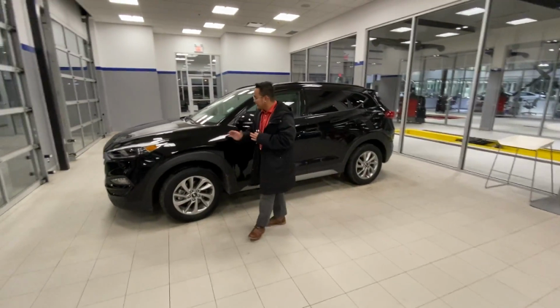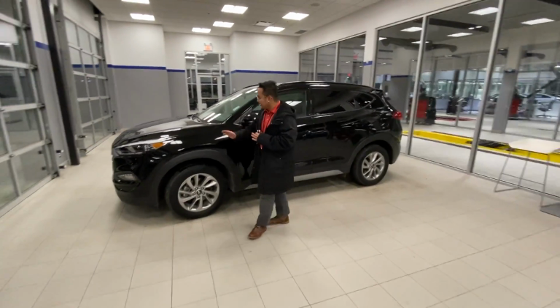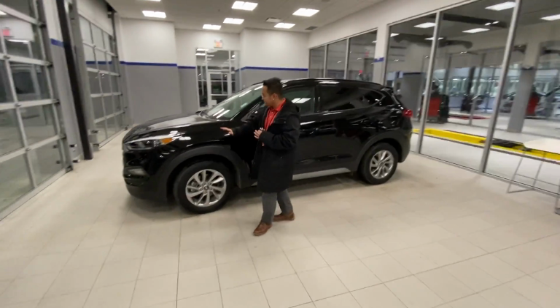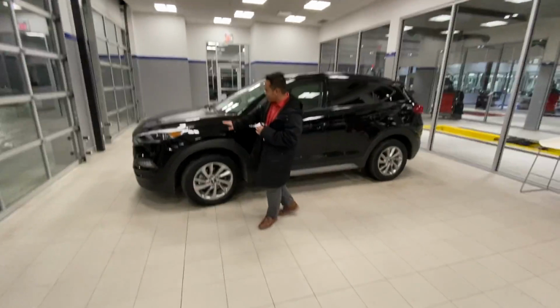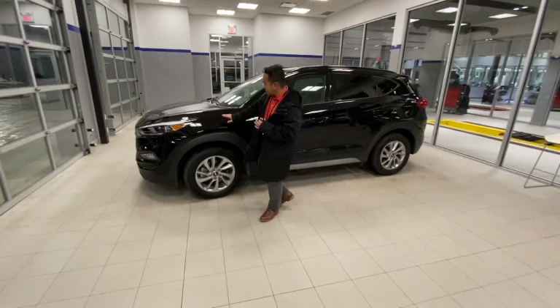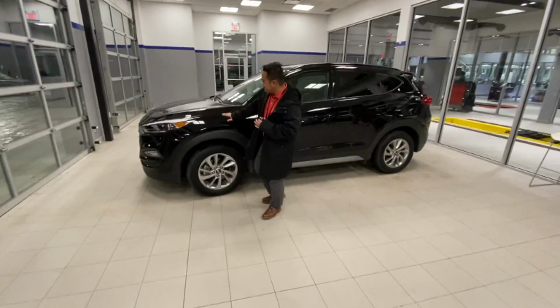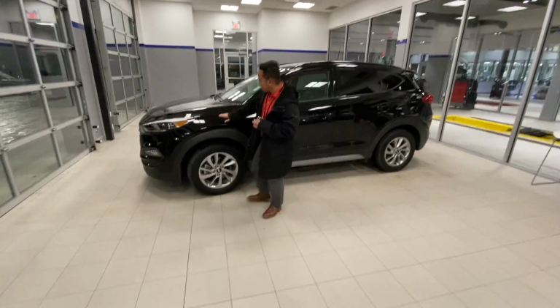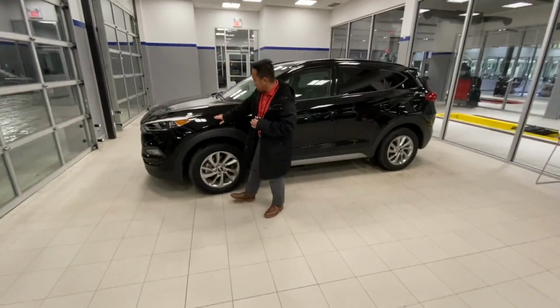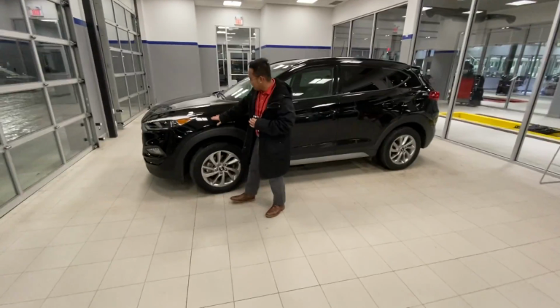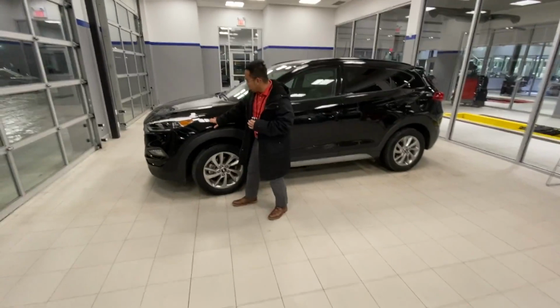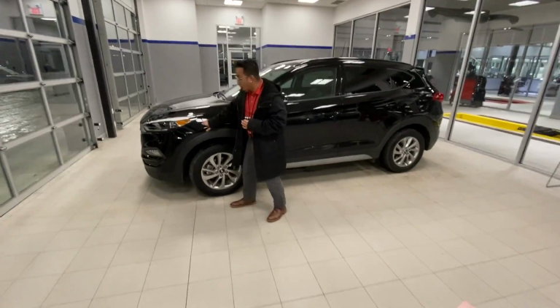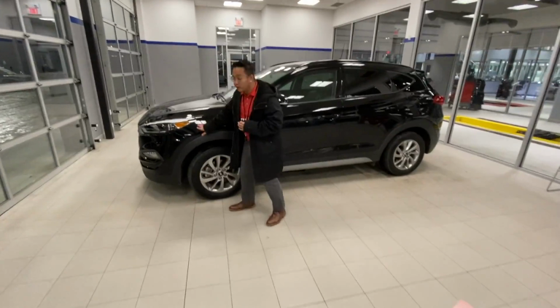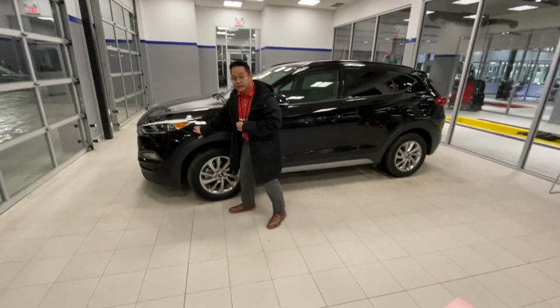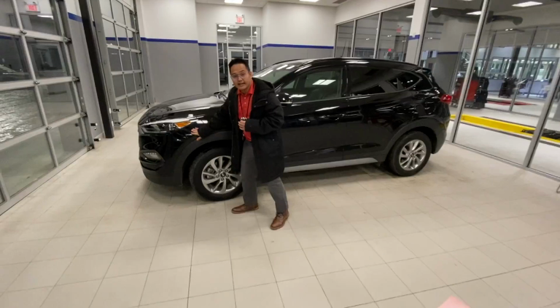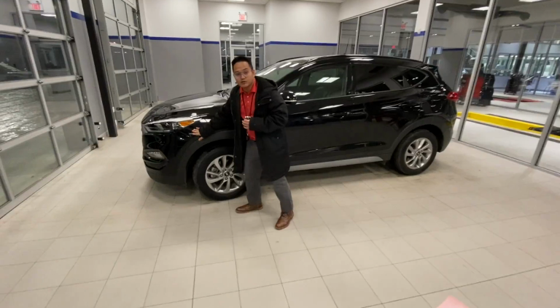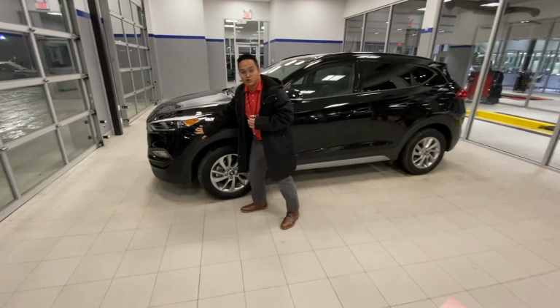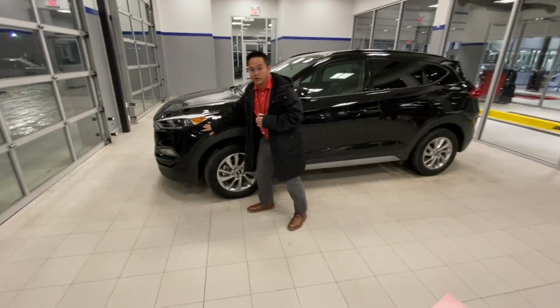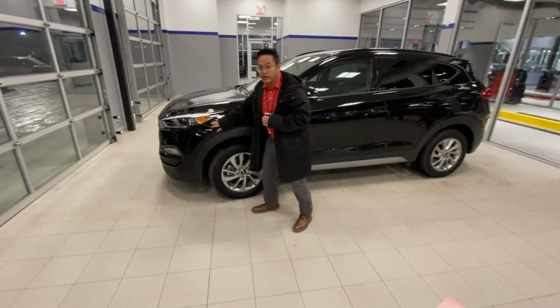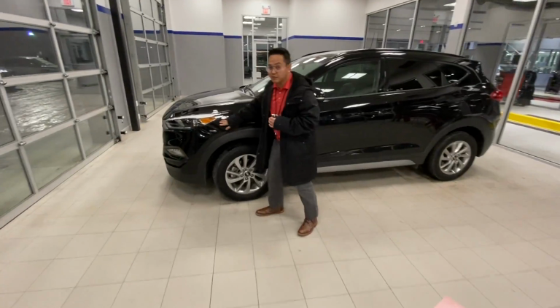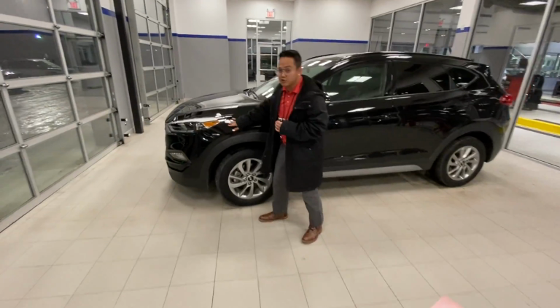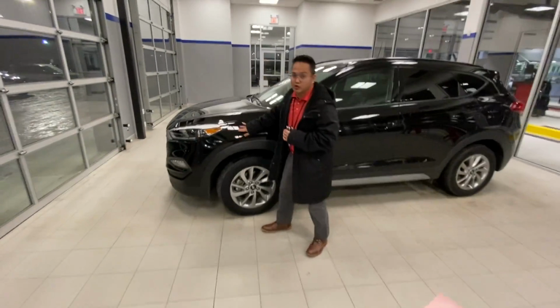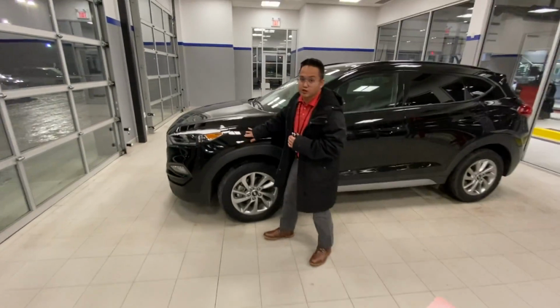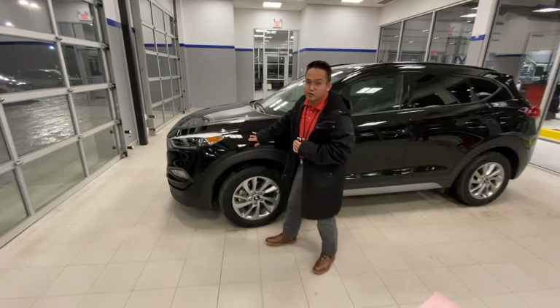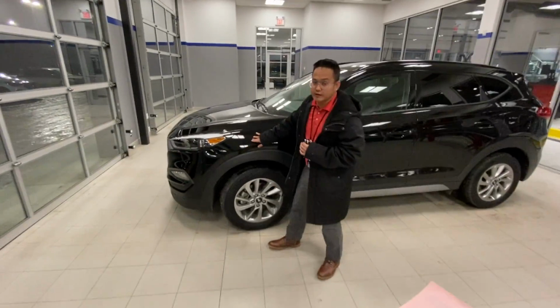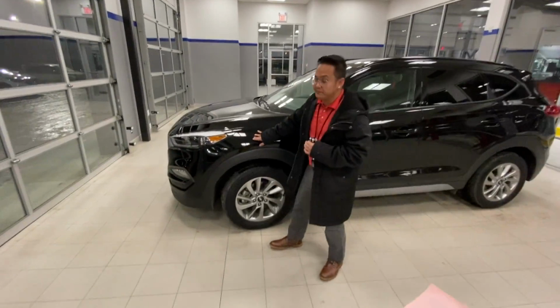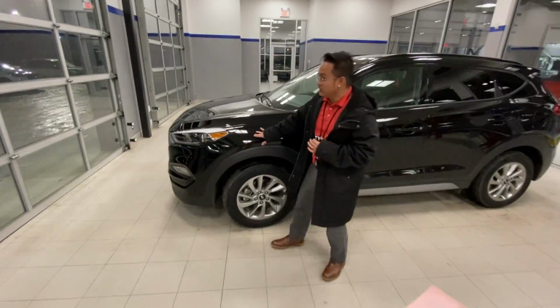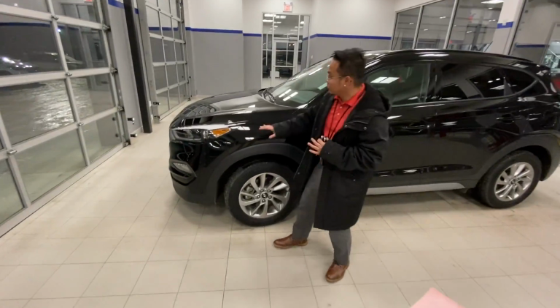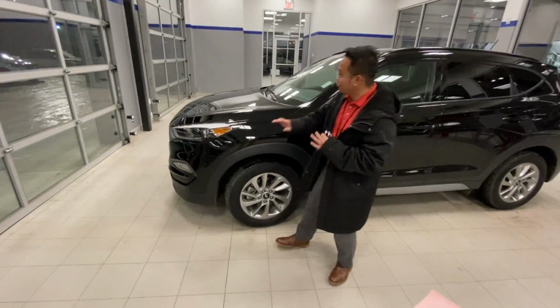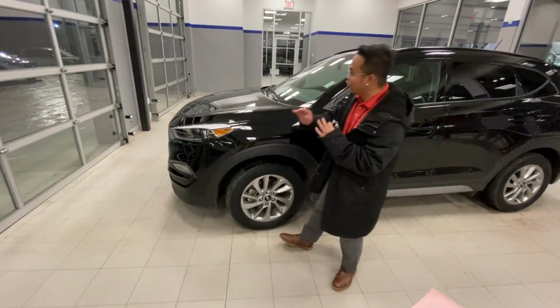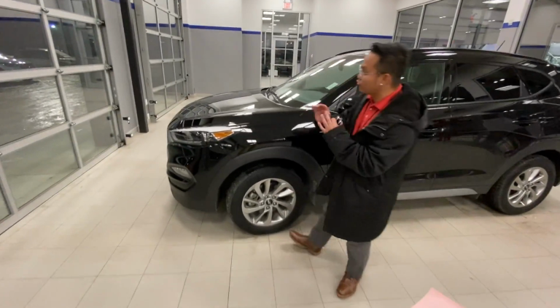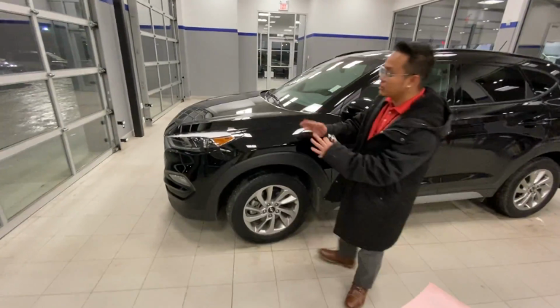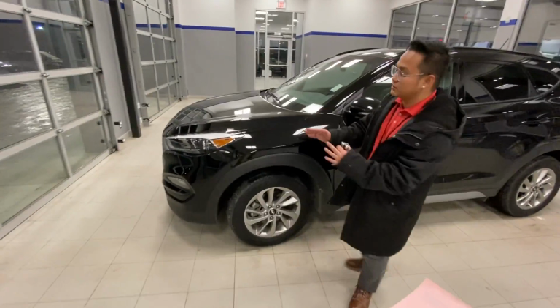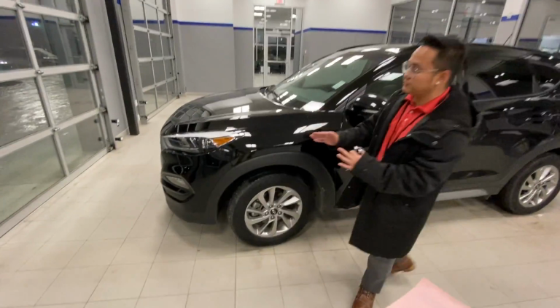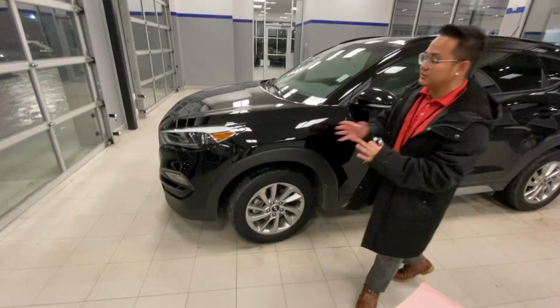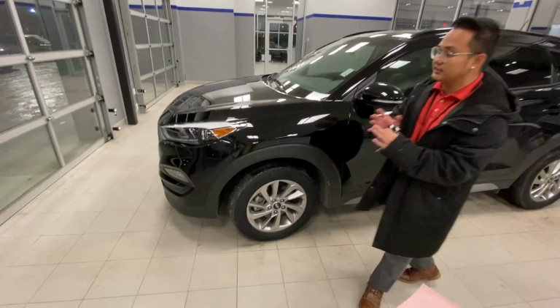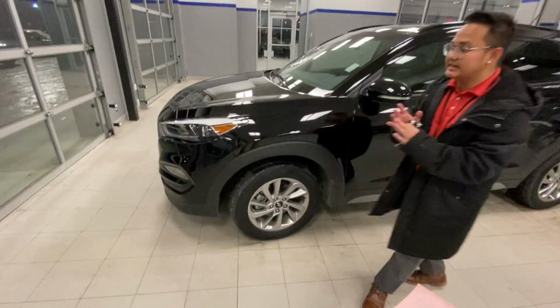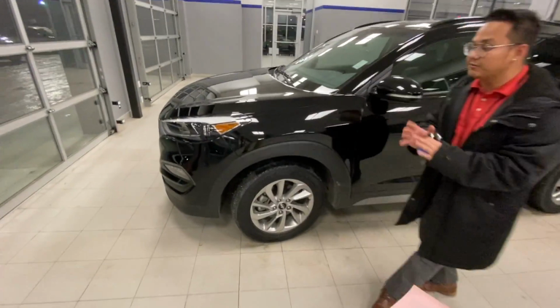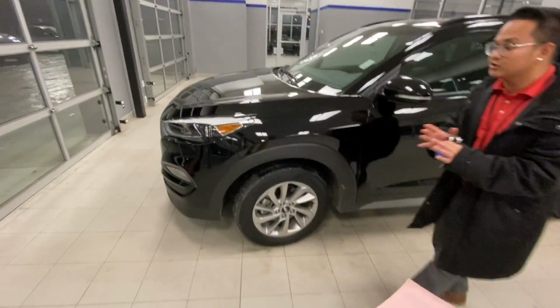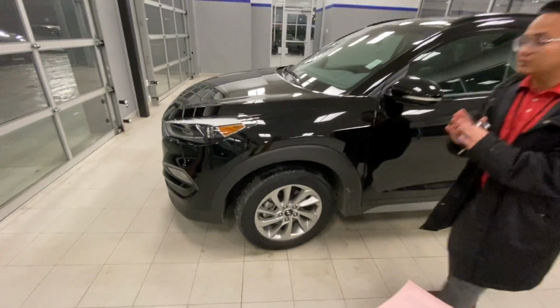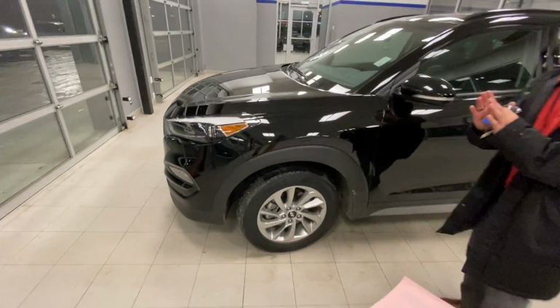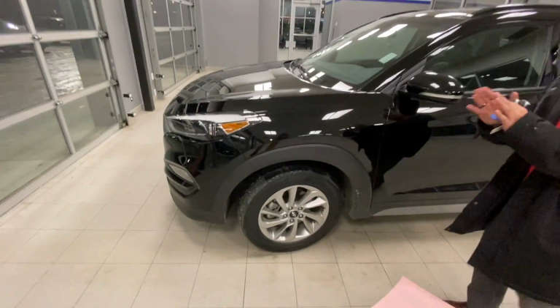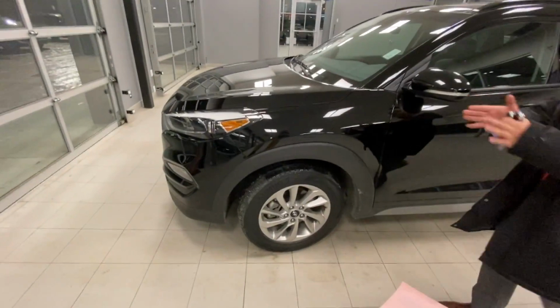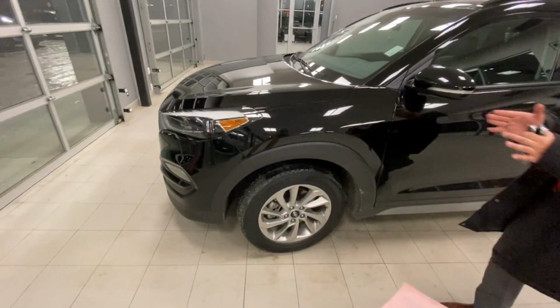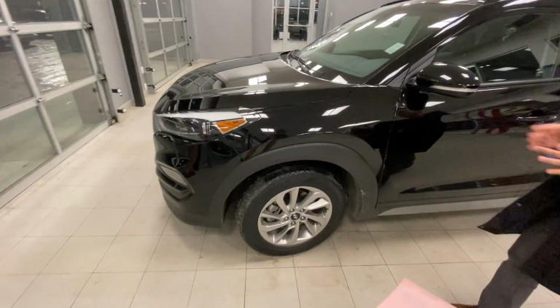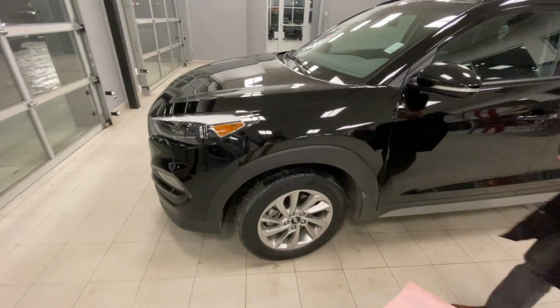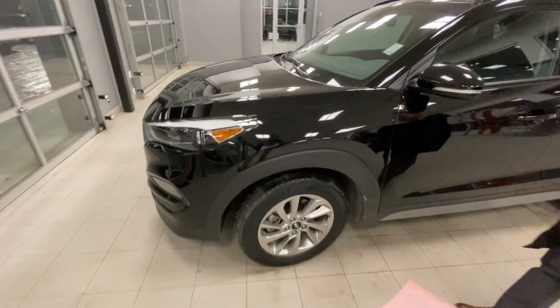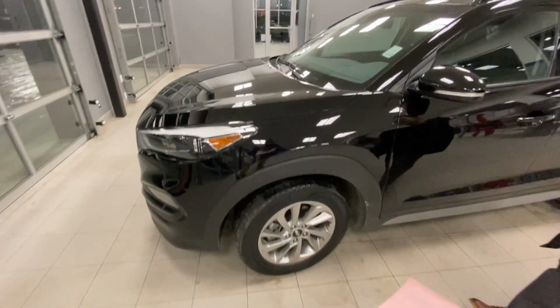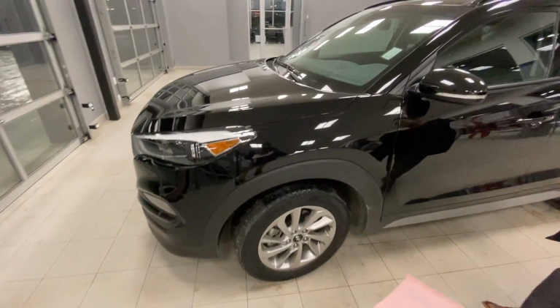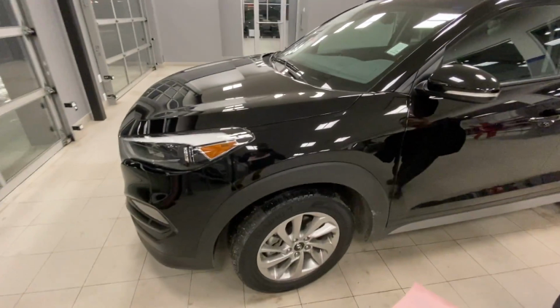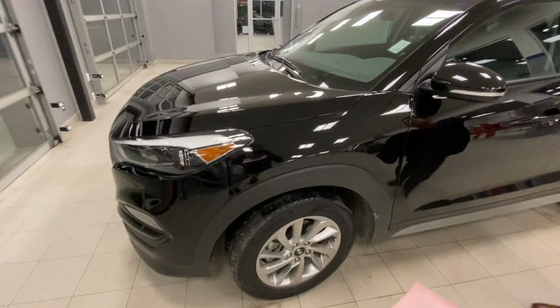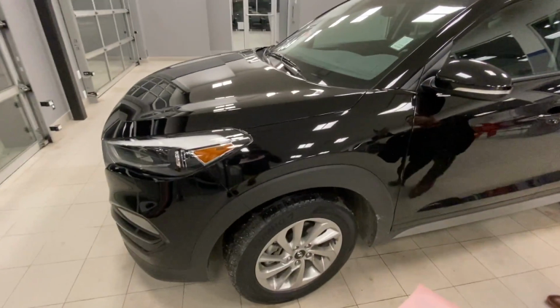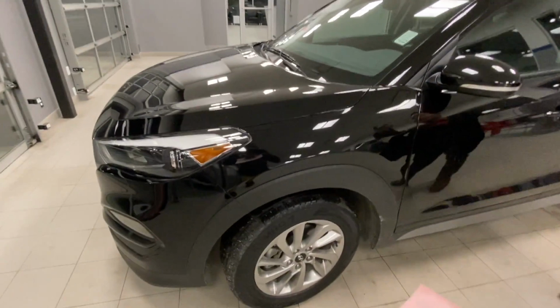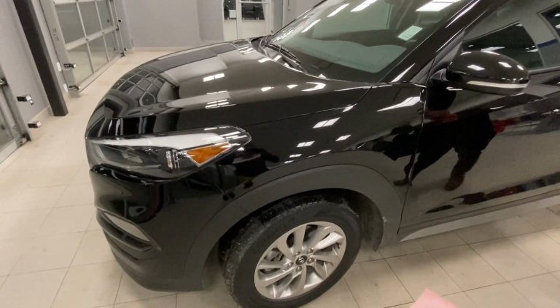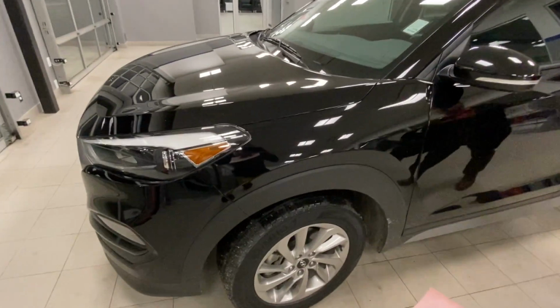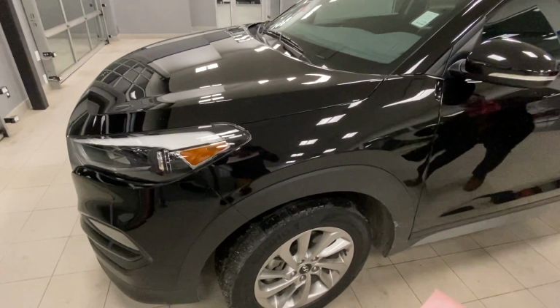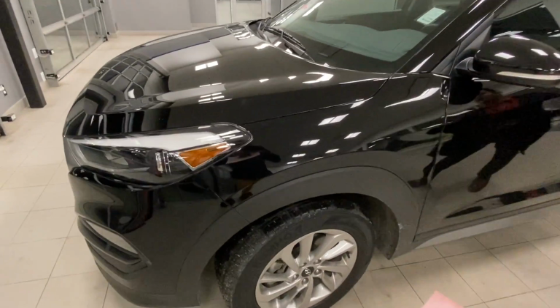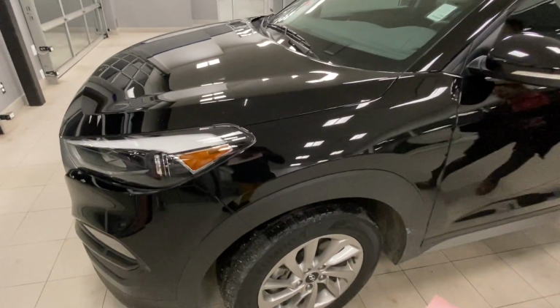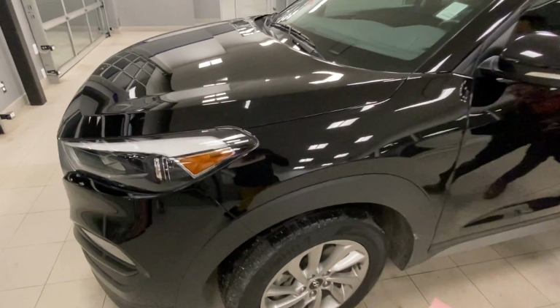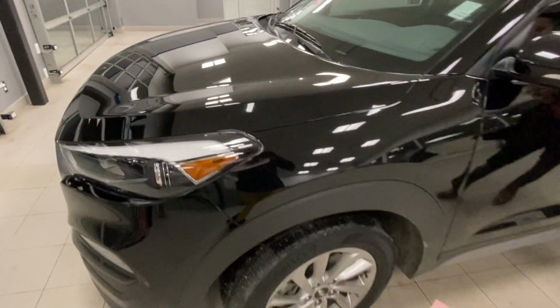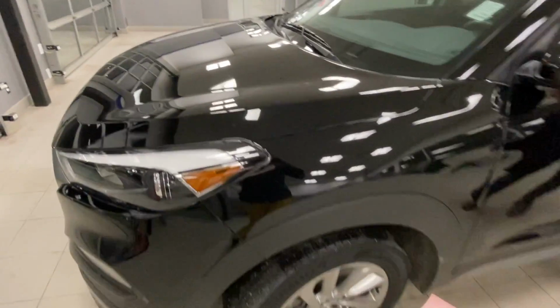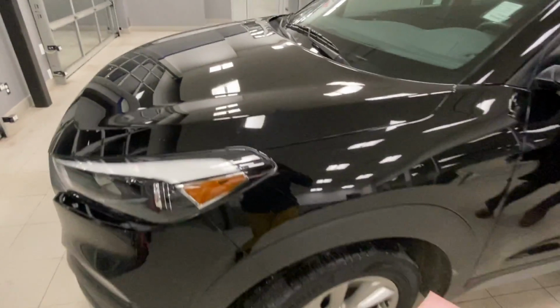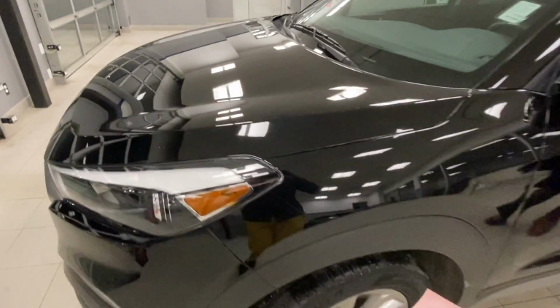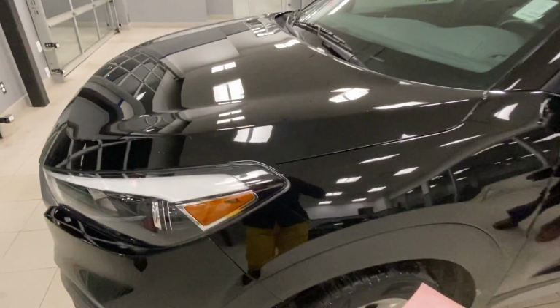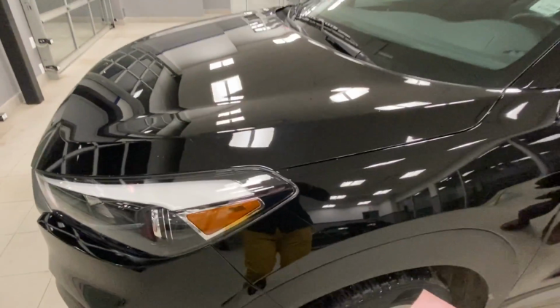As you can see, this vehicle already has 3M installed, so no rock chip is going to damage your bumper, your fender, or your hood.